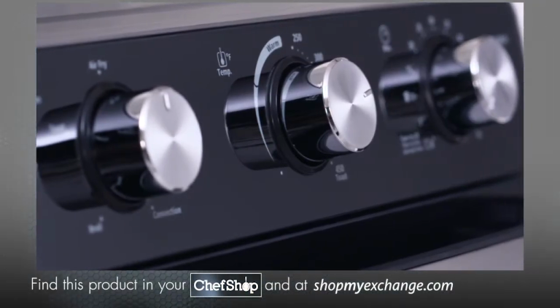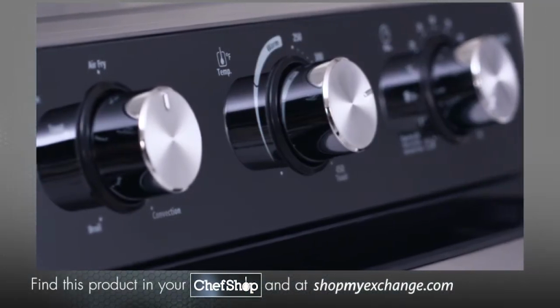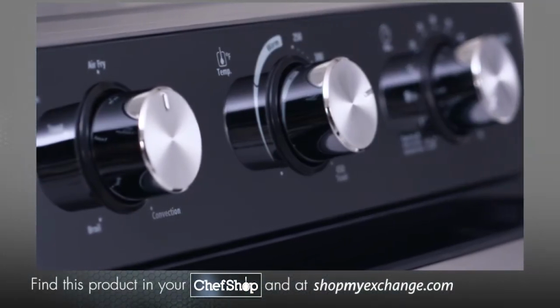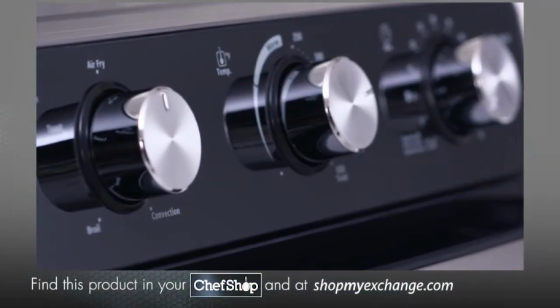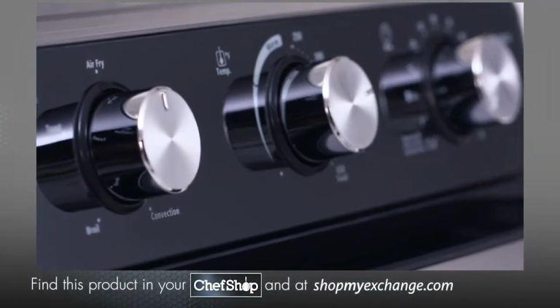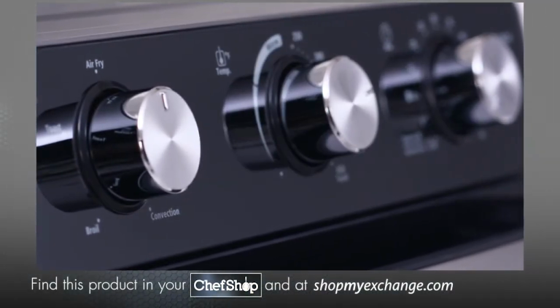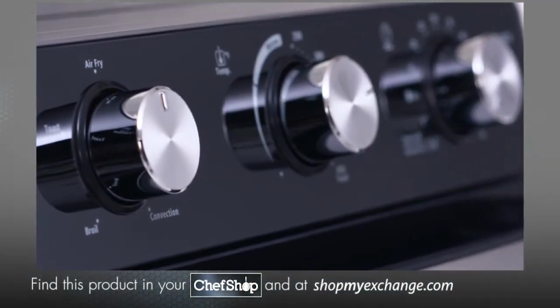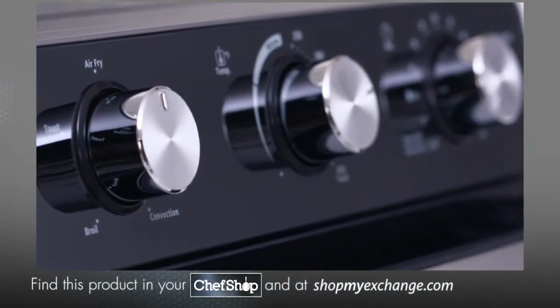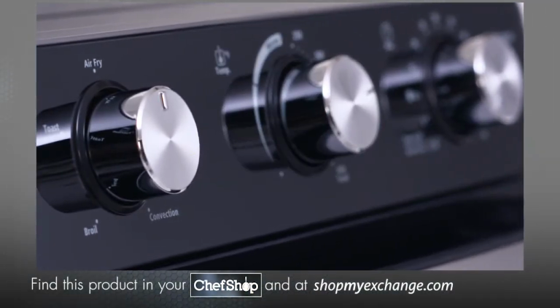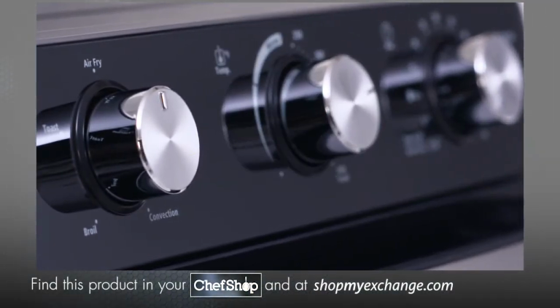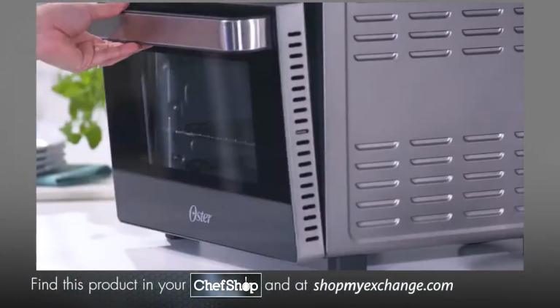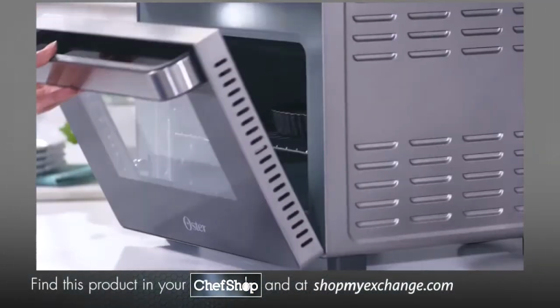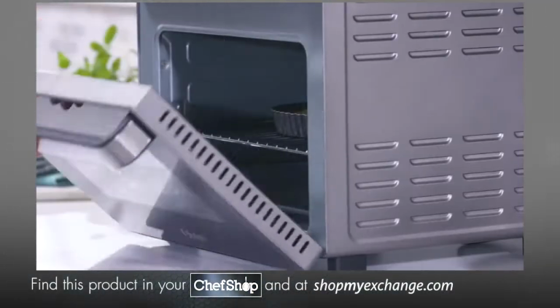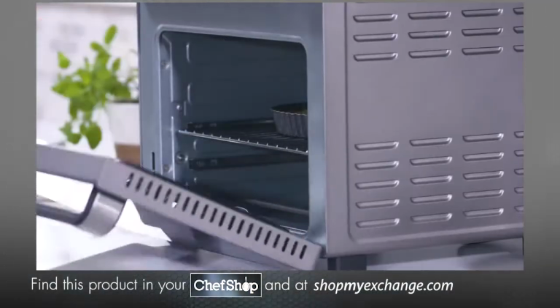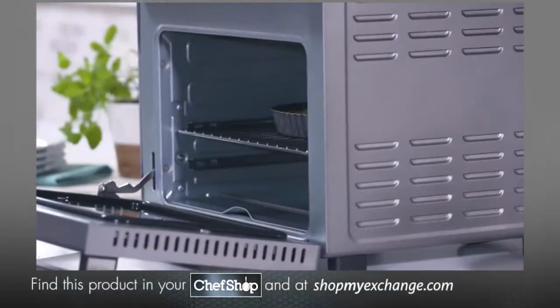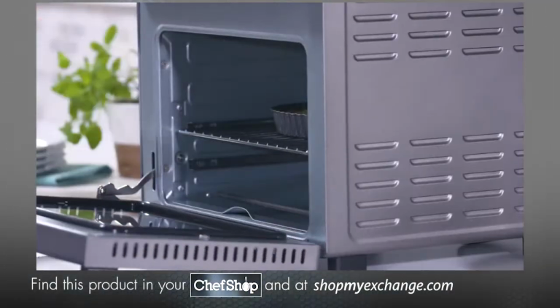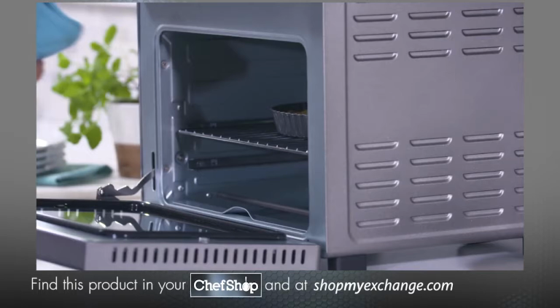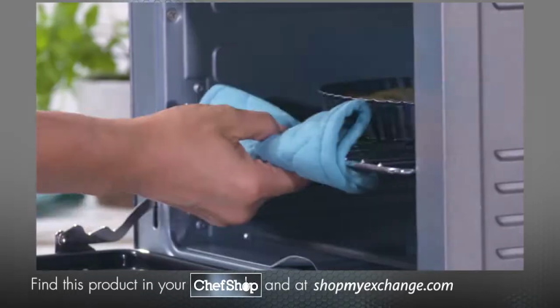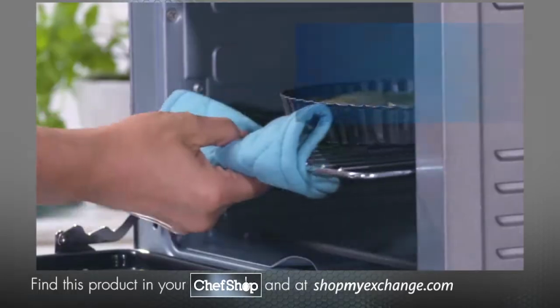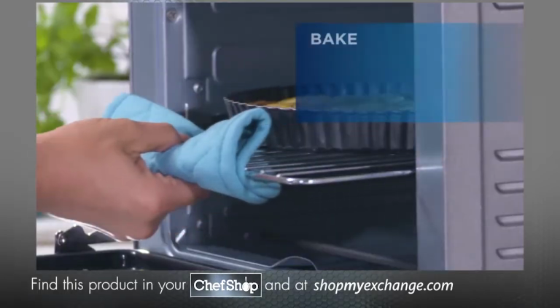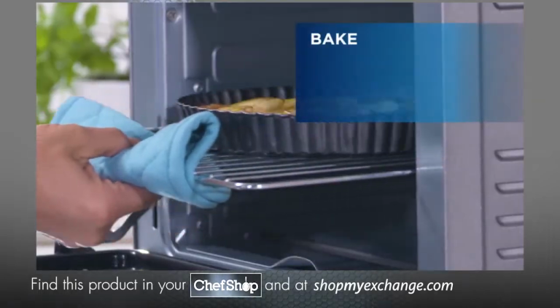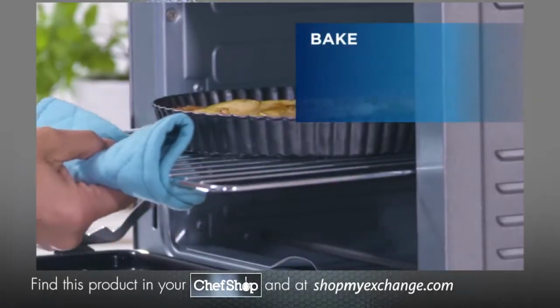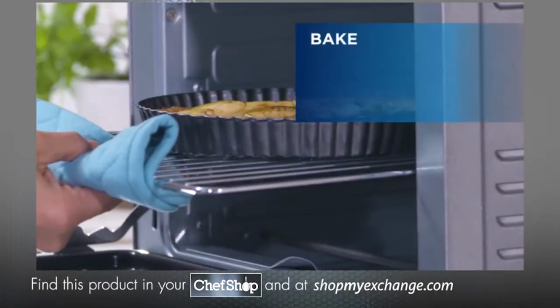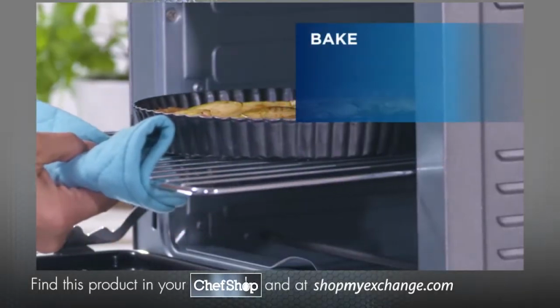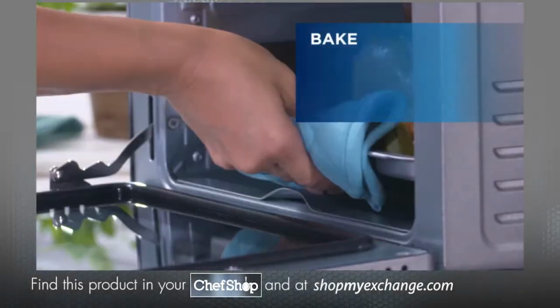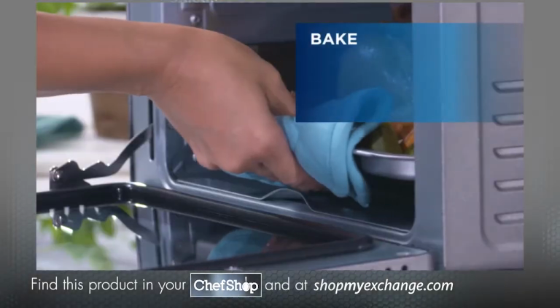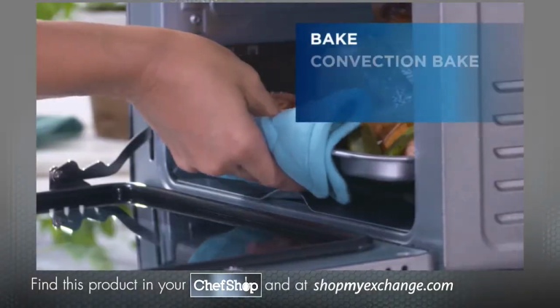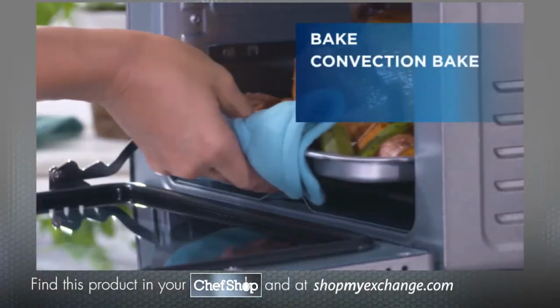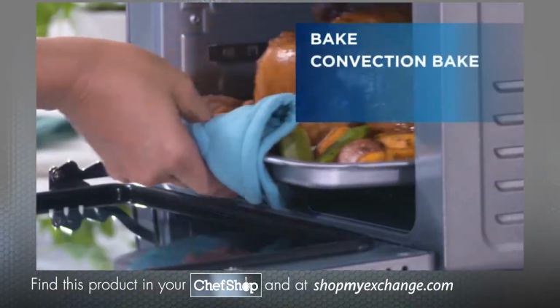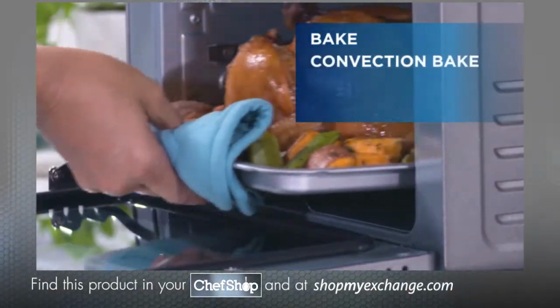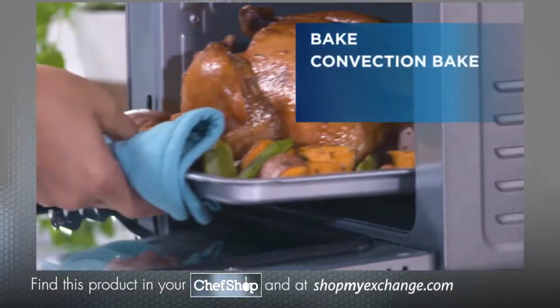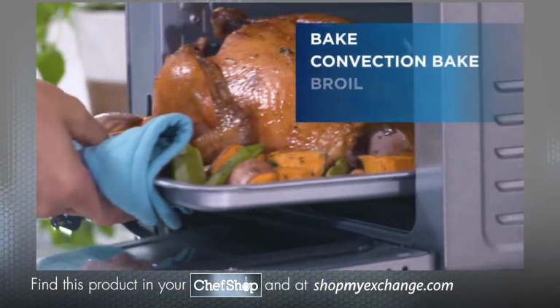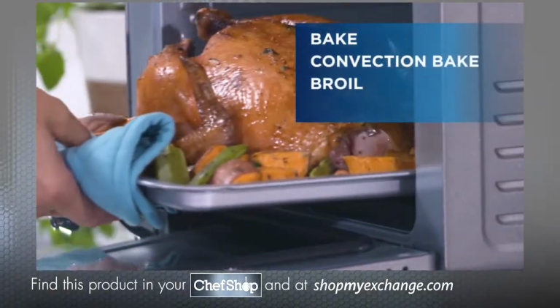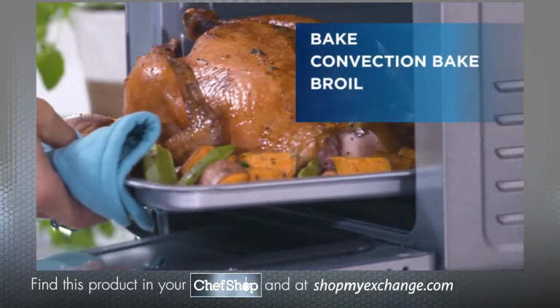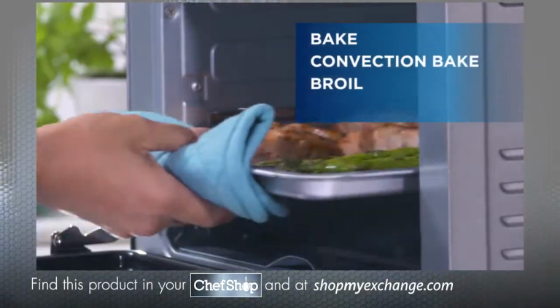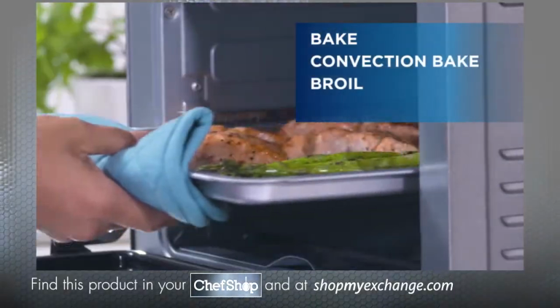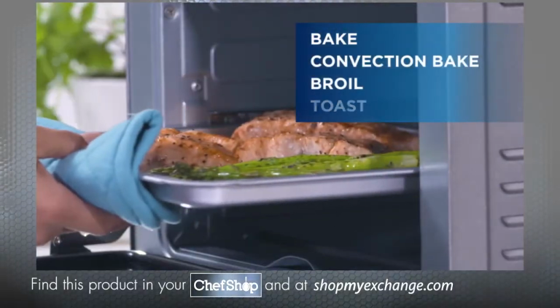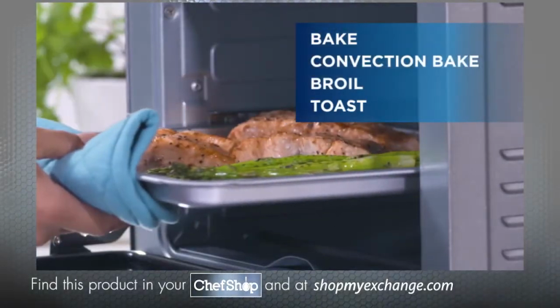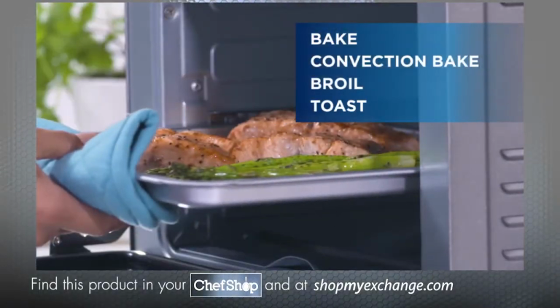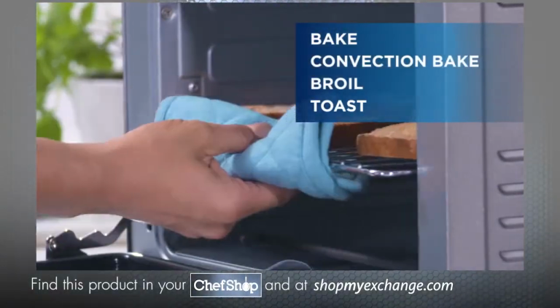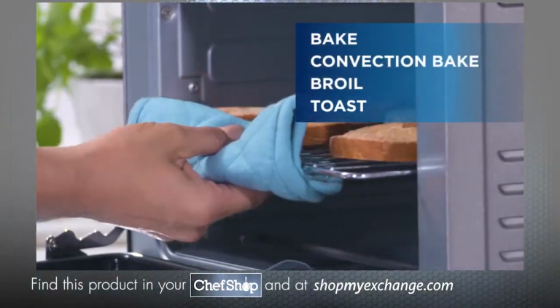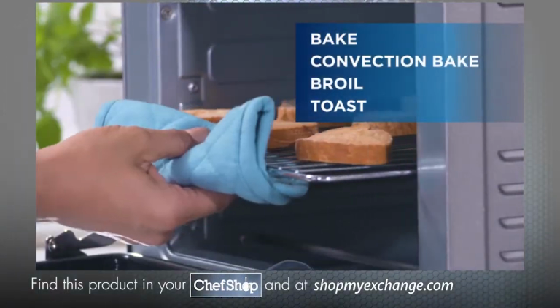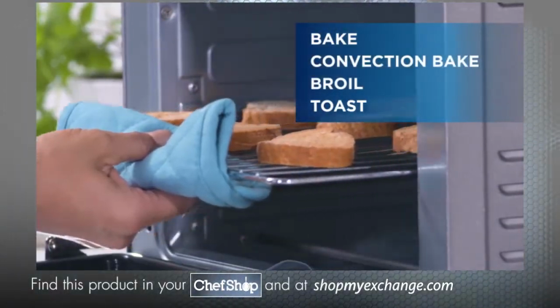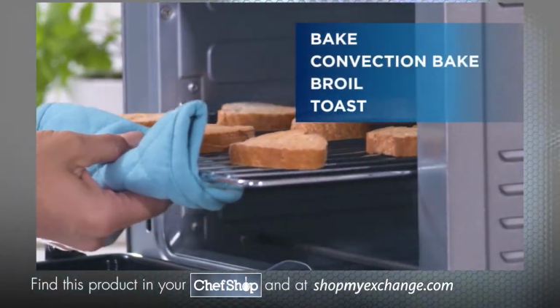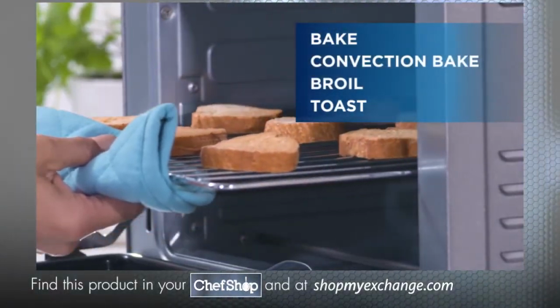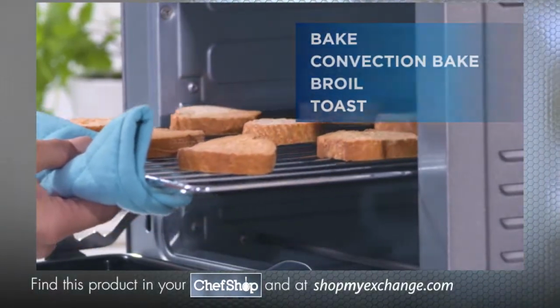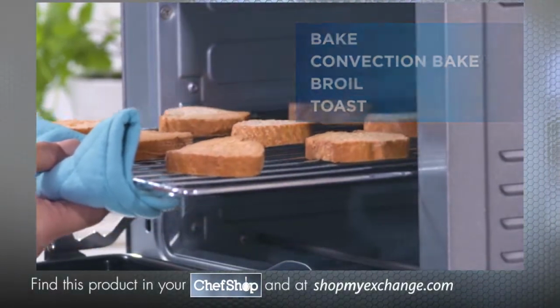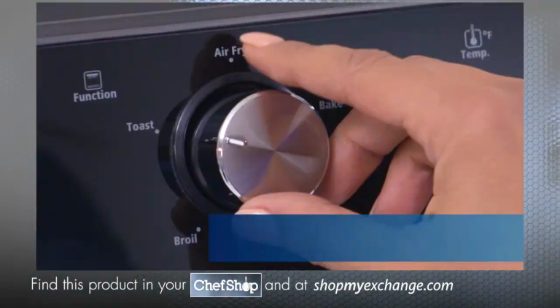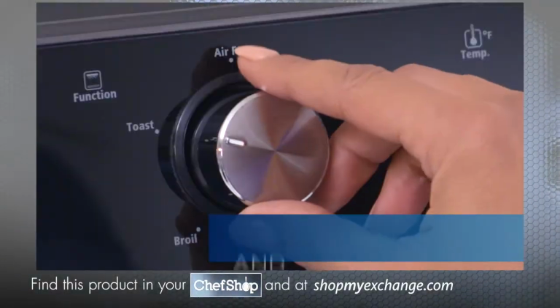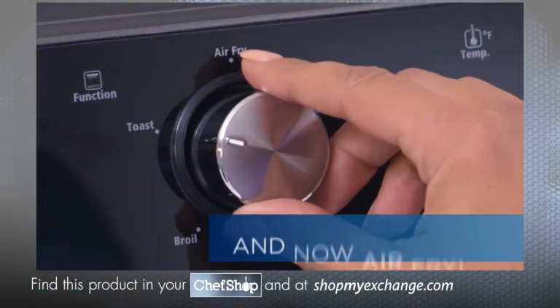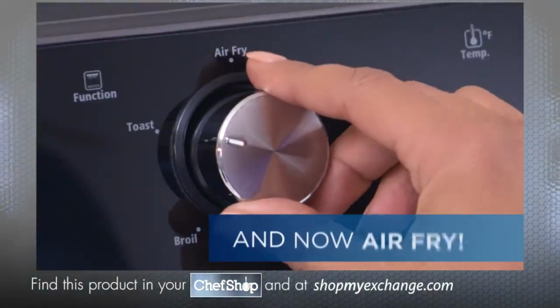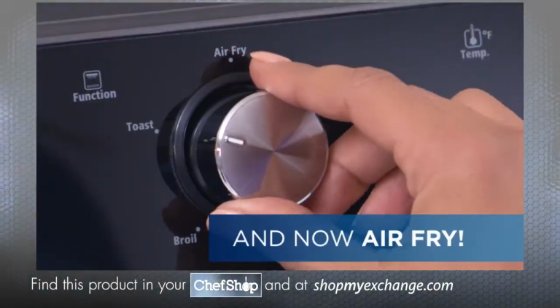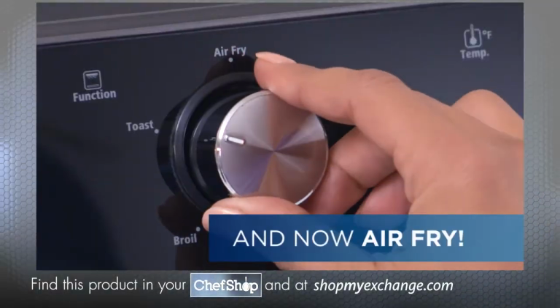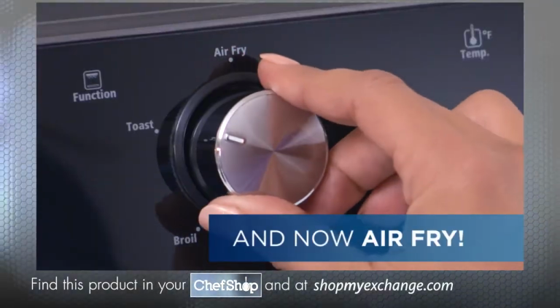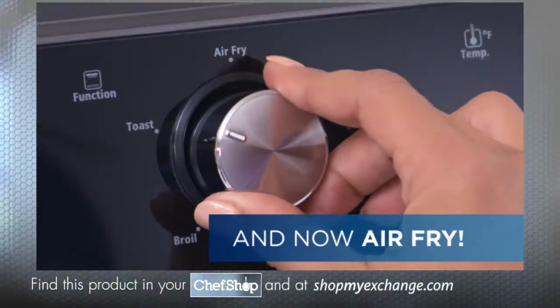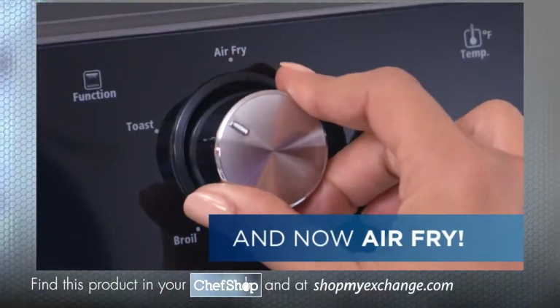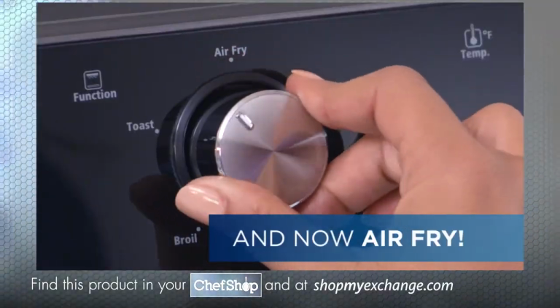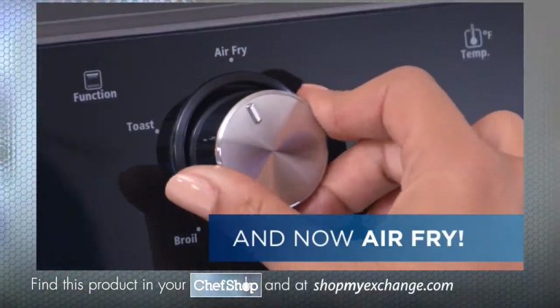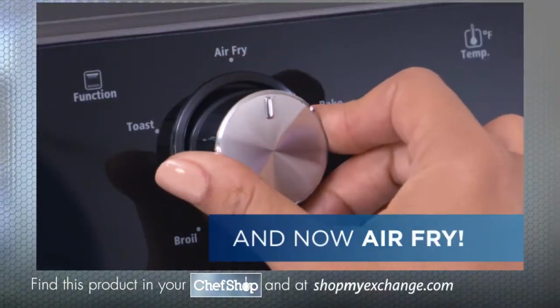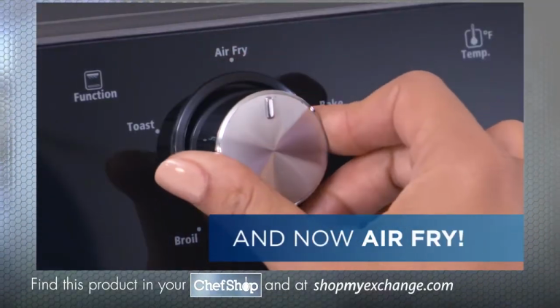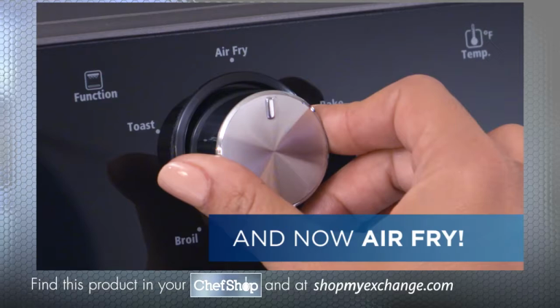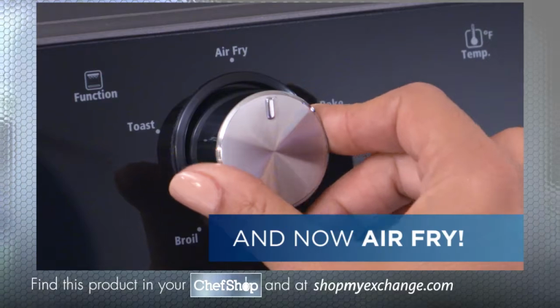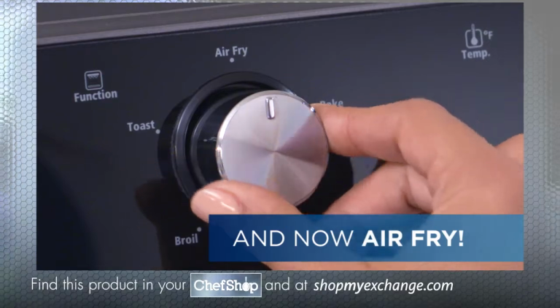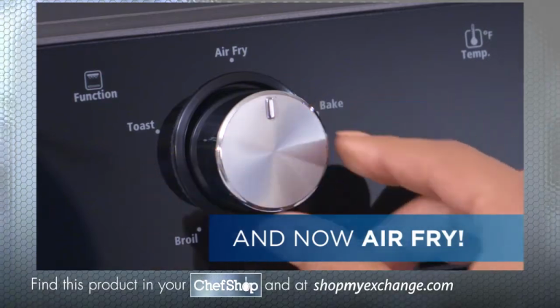Offering more features than a traditional oven, including bake, convection bake, broil, toast, and now the option to air fry.